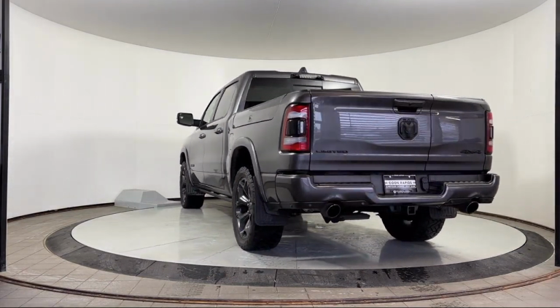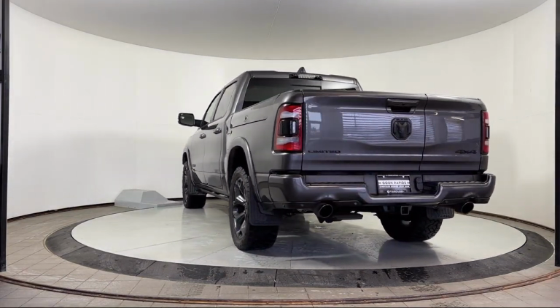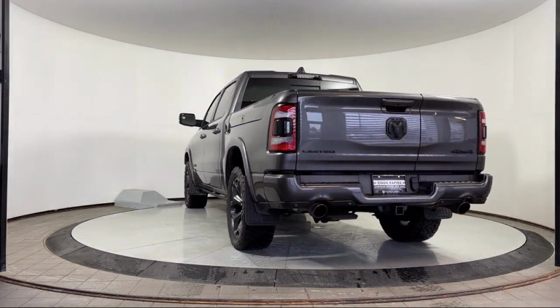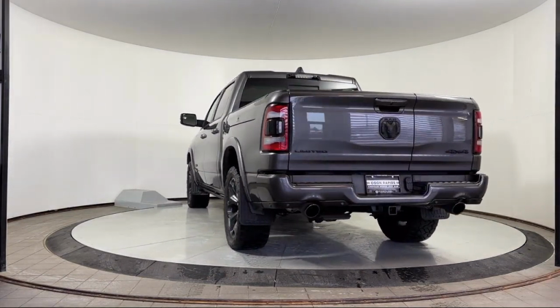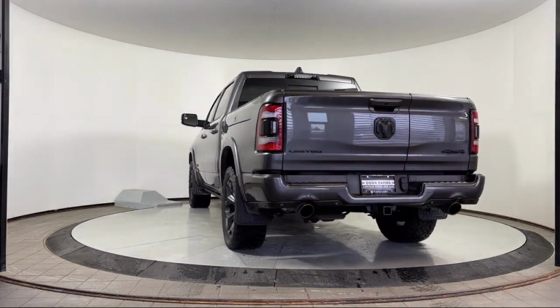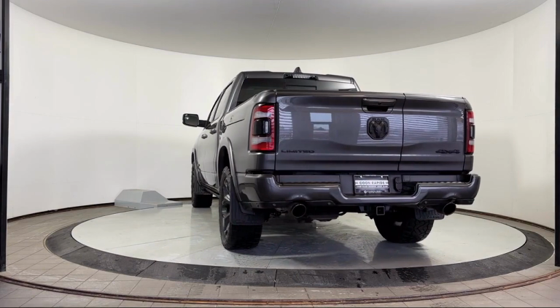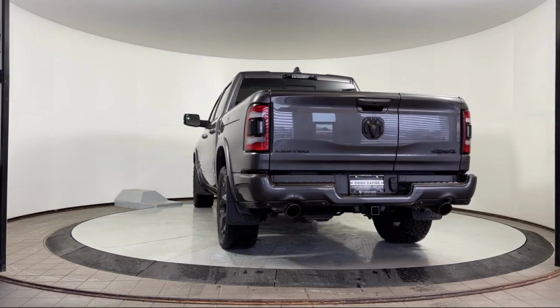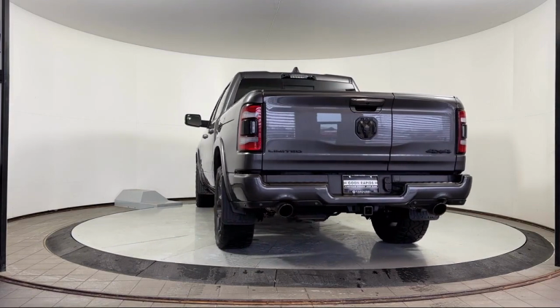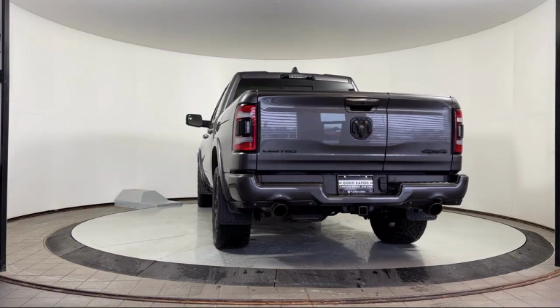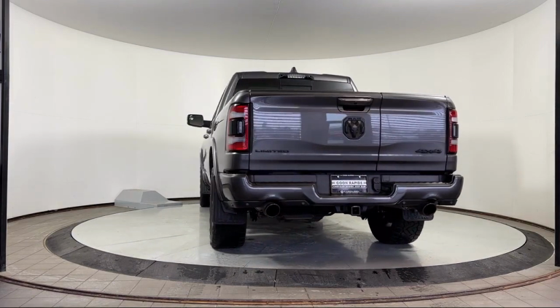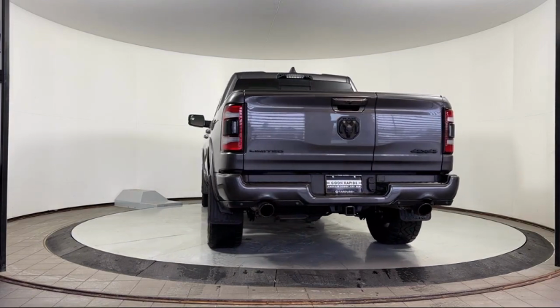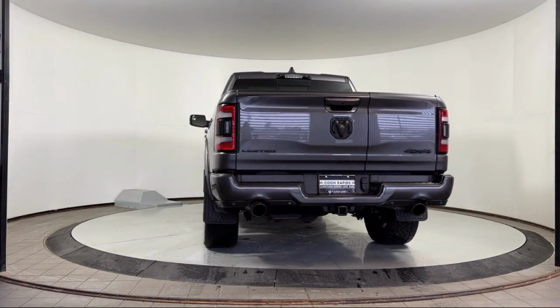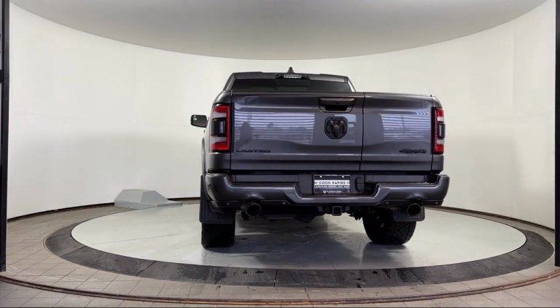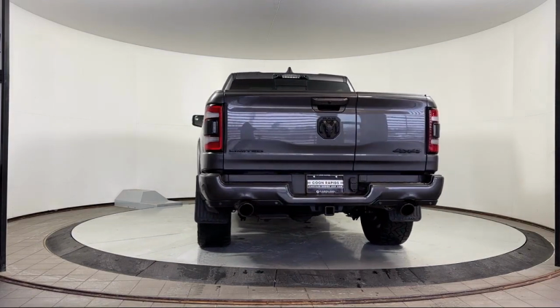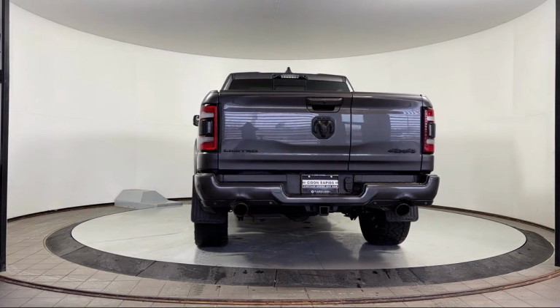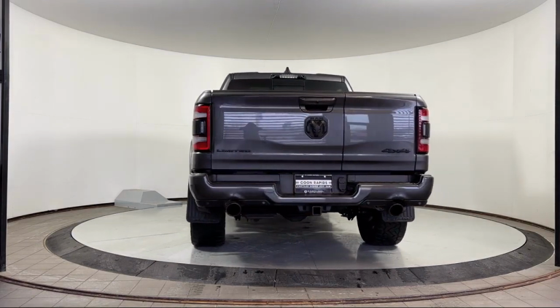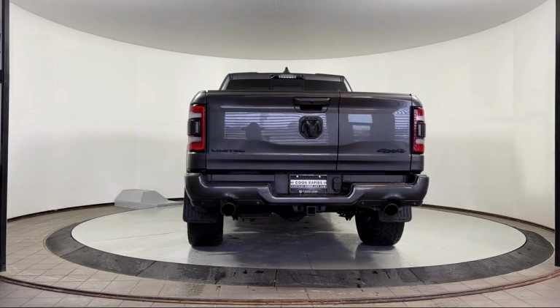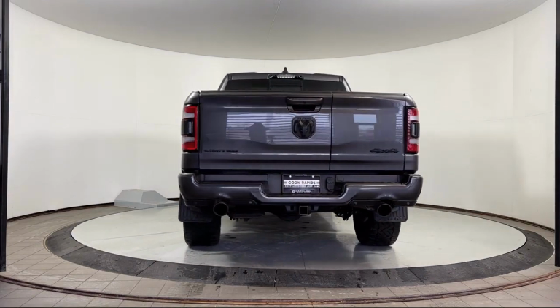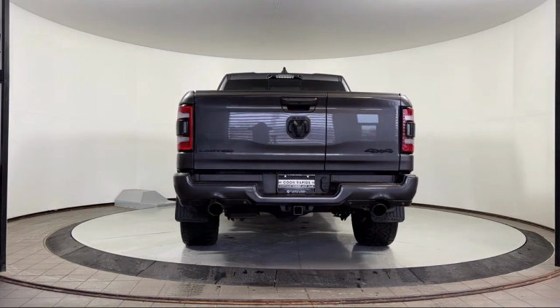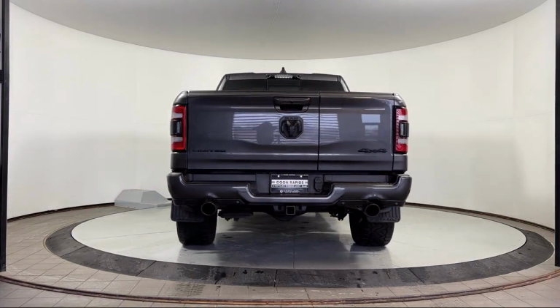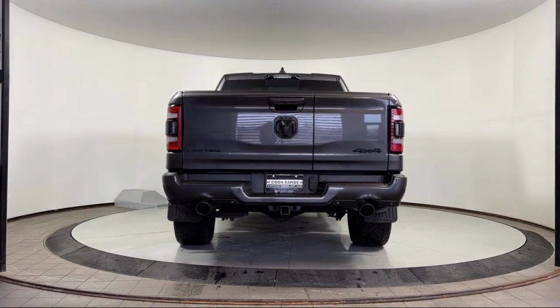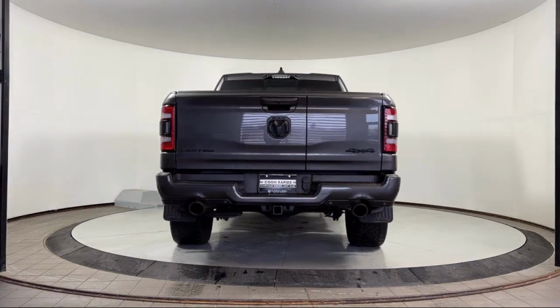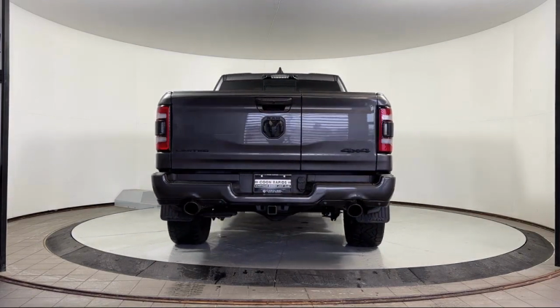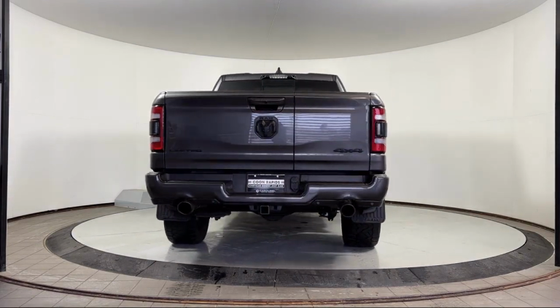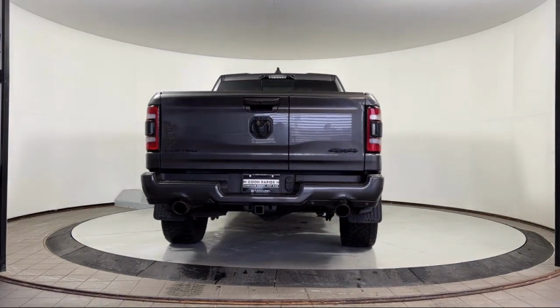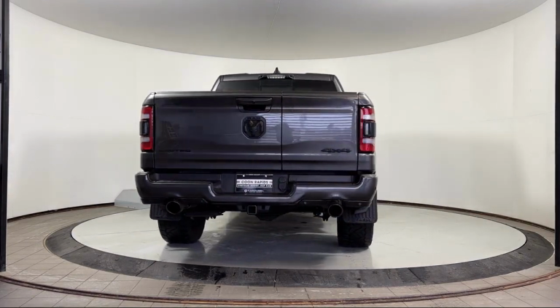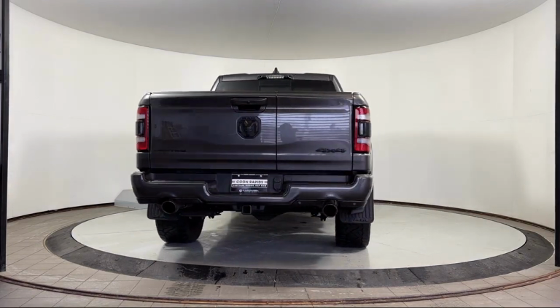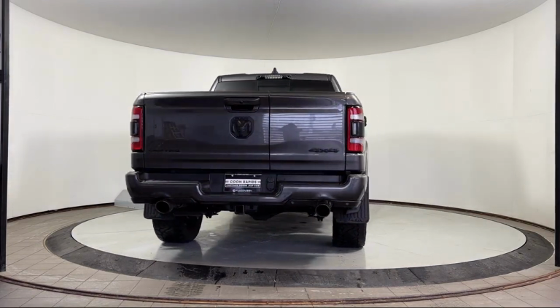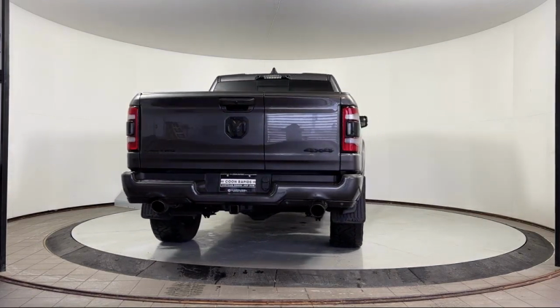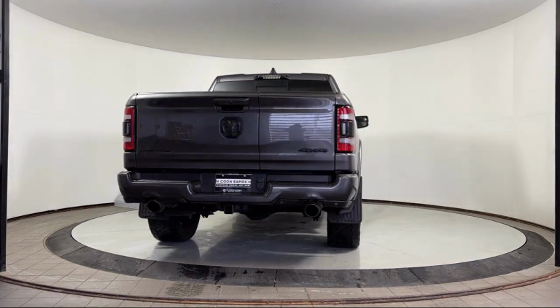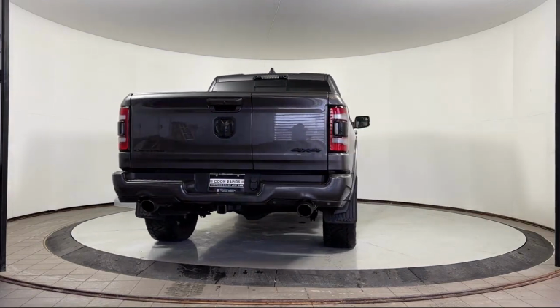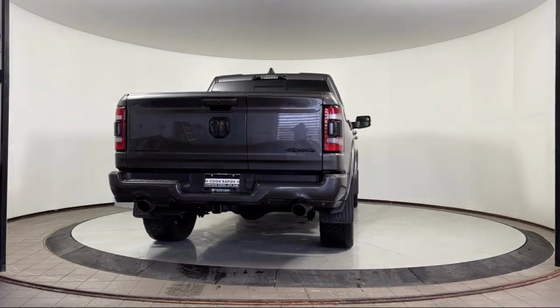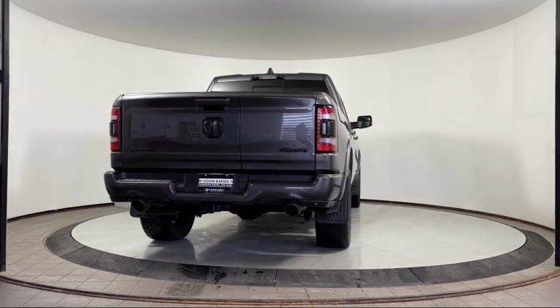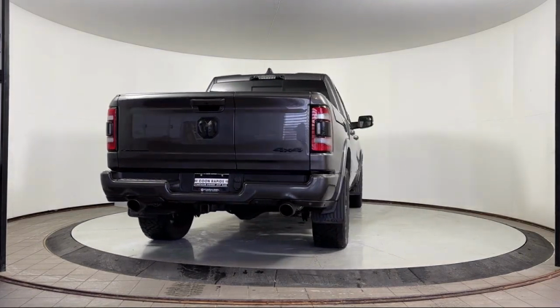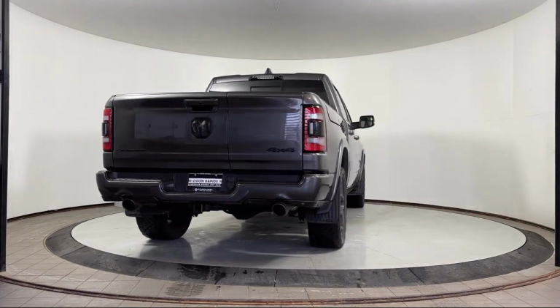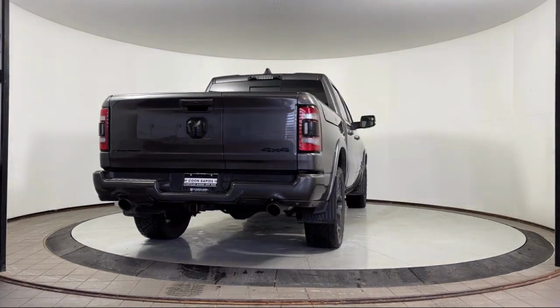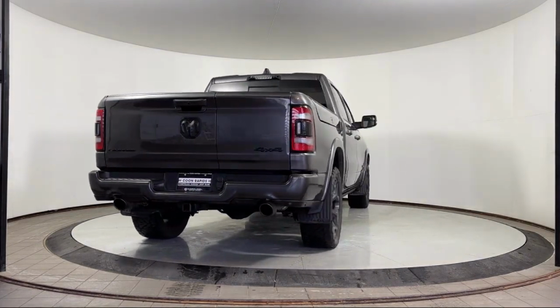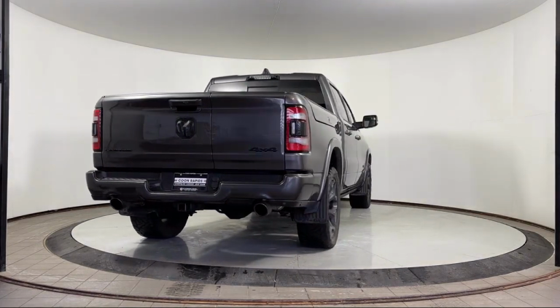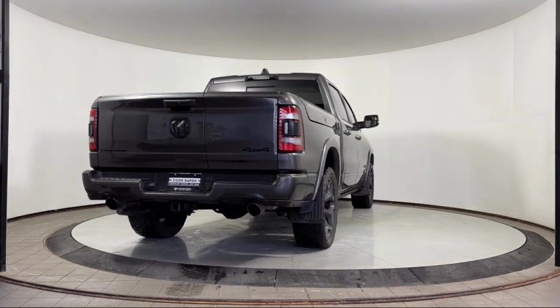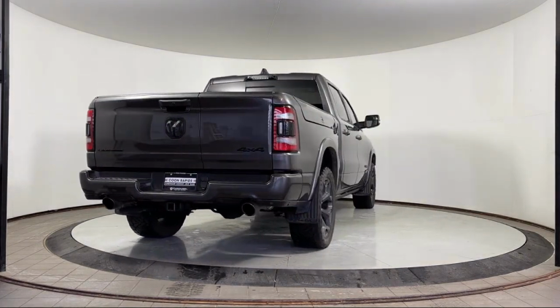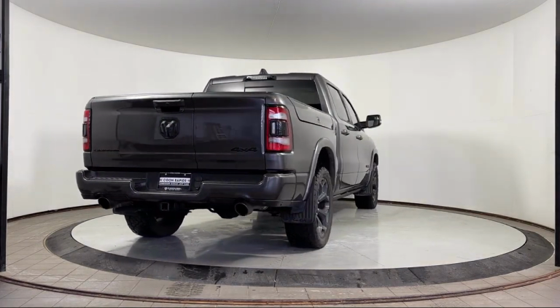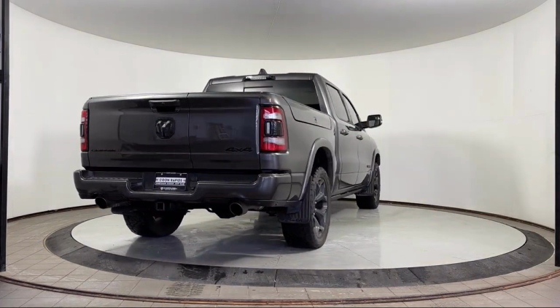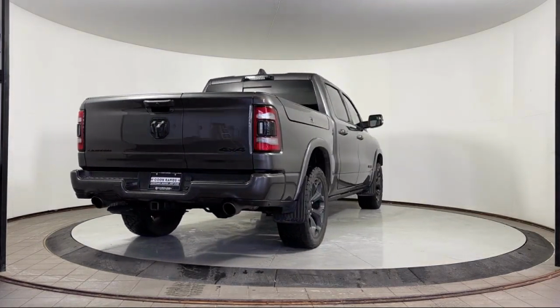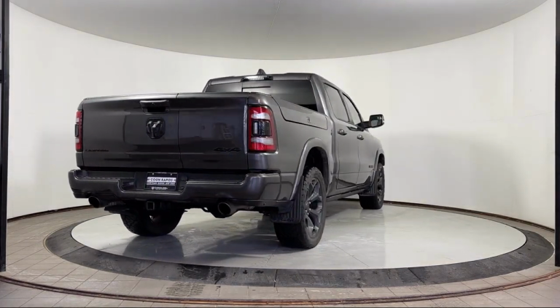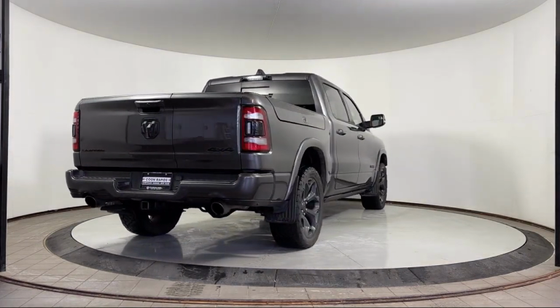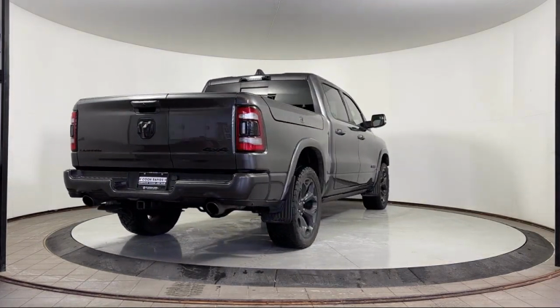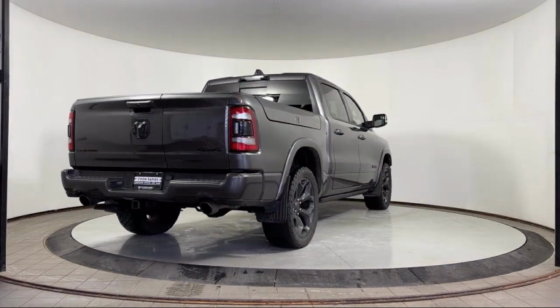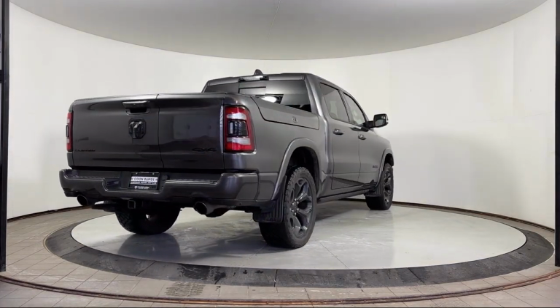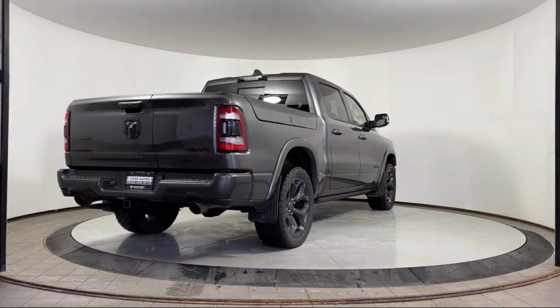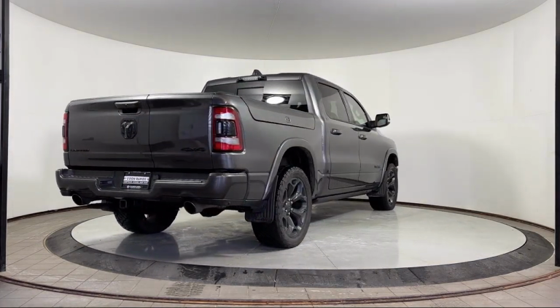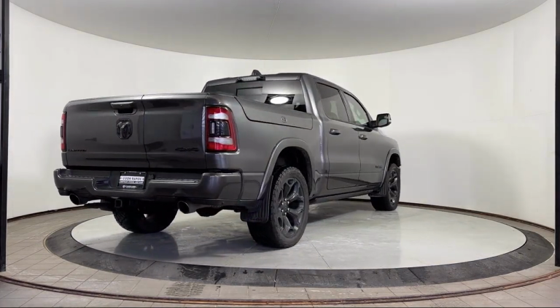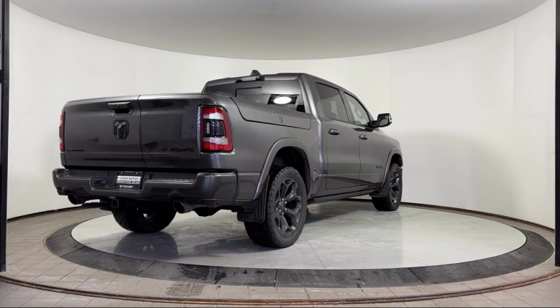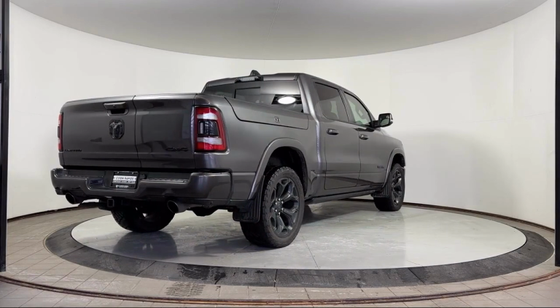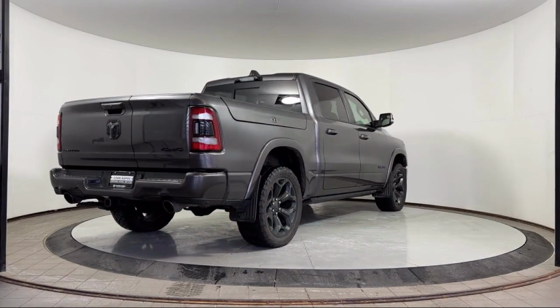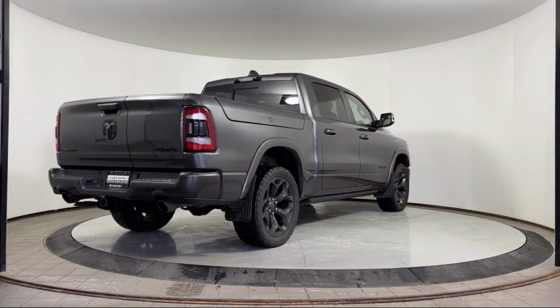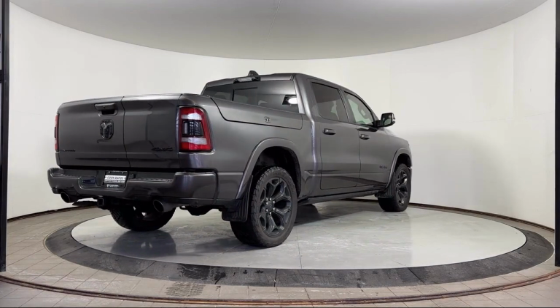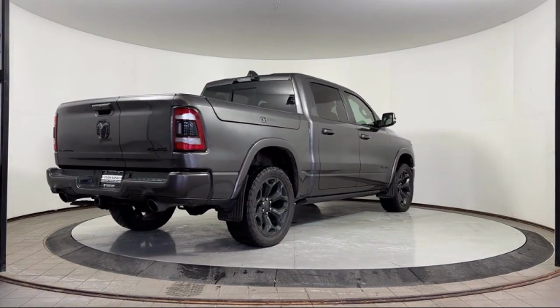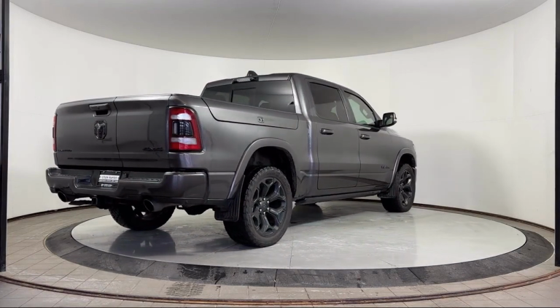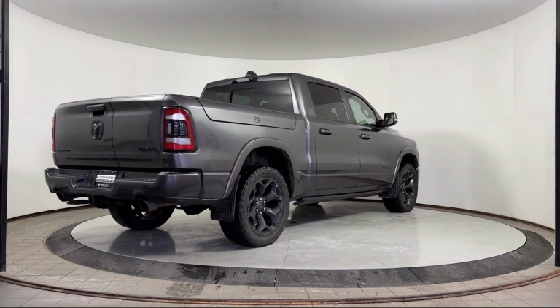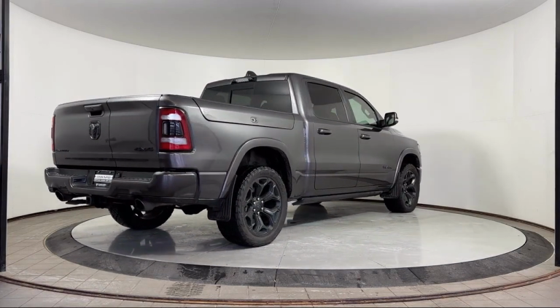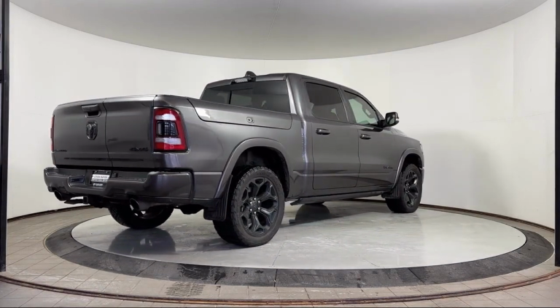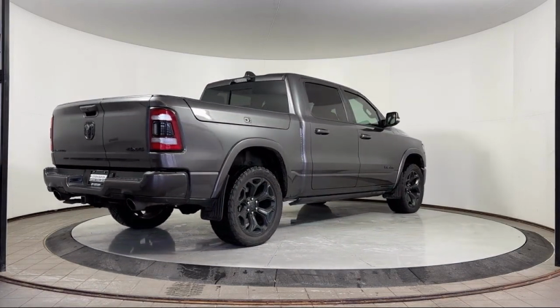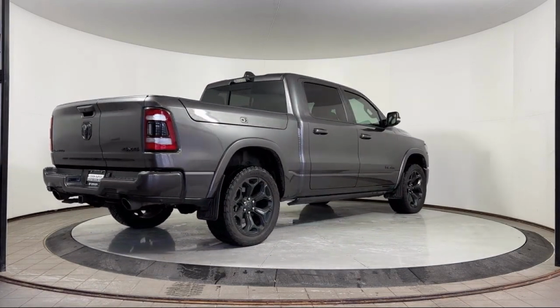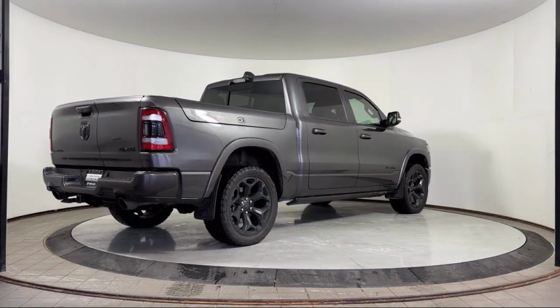It also features Ventilated Rear Seats, Heated Rear Seats, Wood Door Panel Inserts, and has less than 30,000 miles on the odometer.